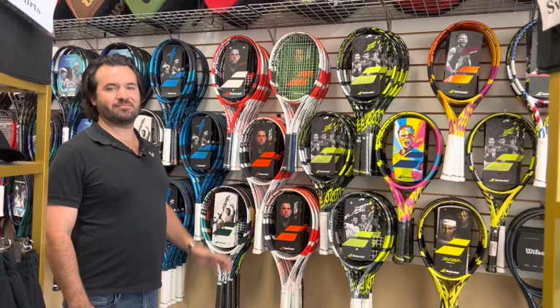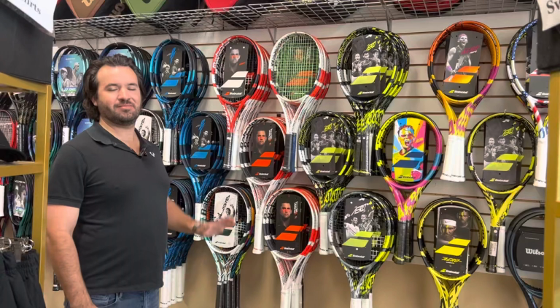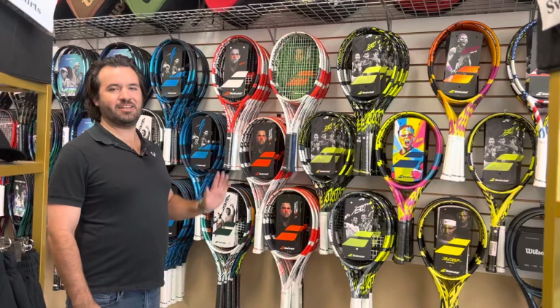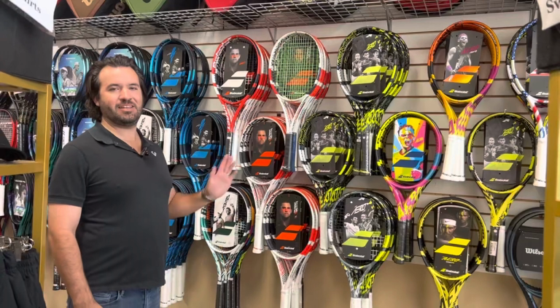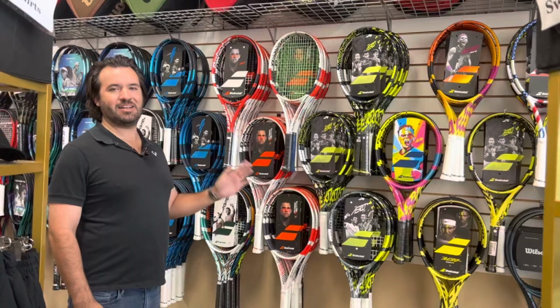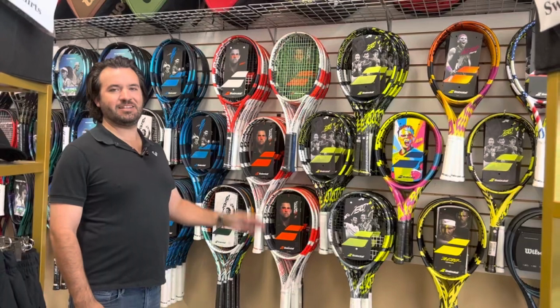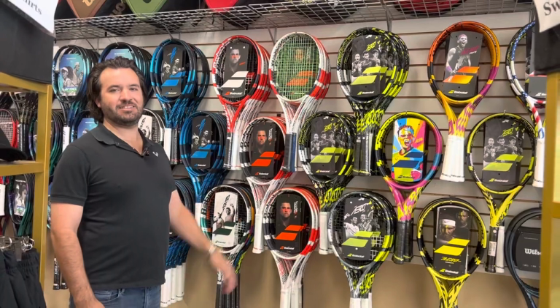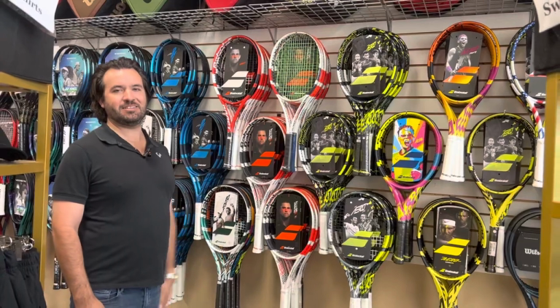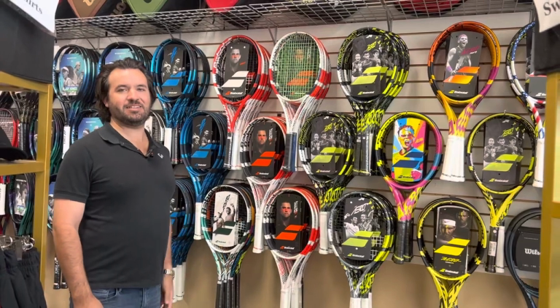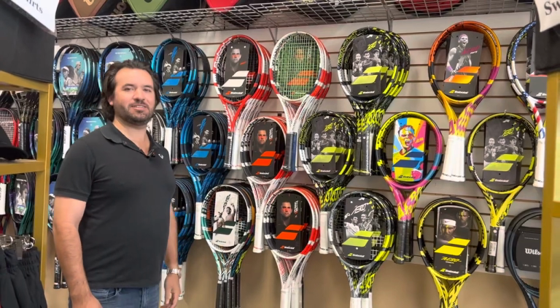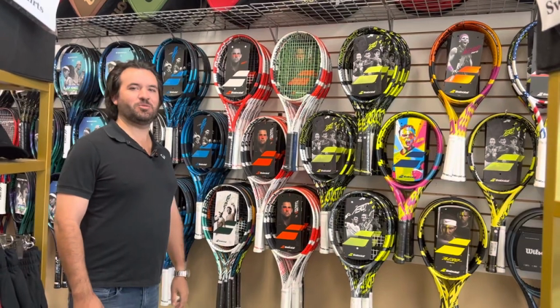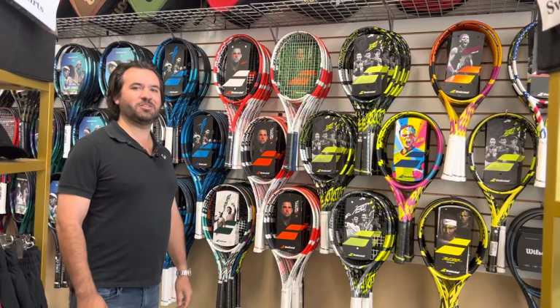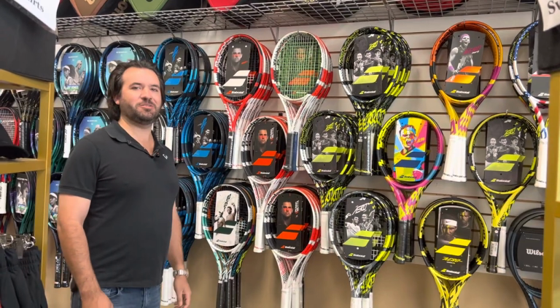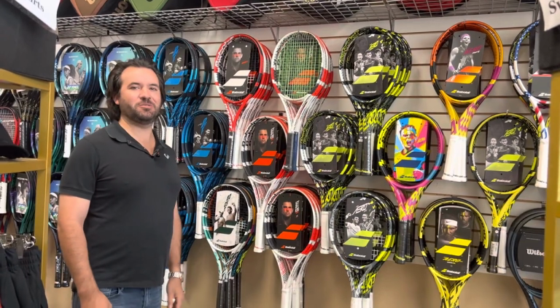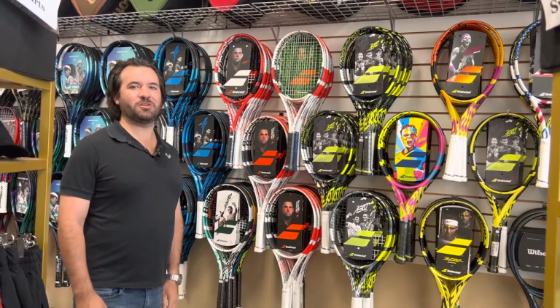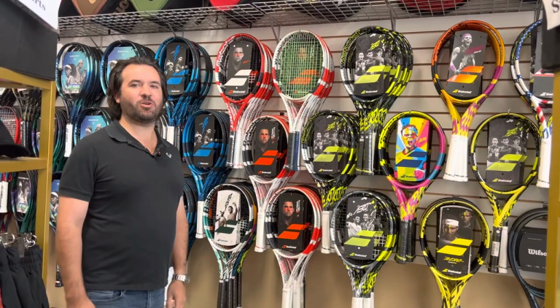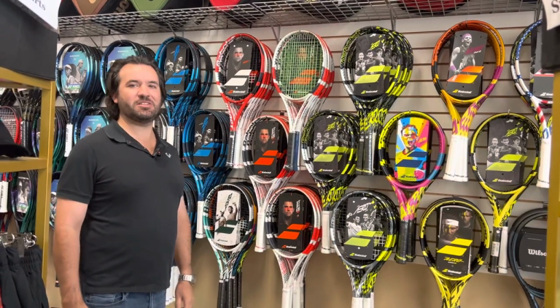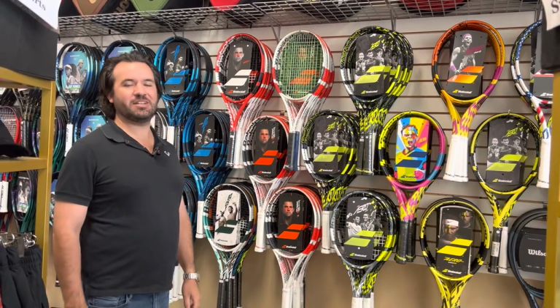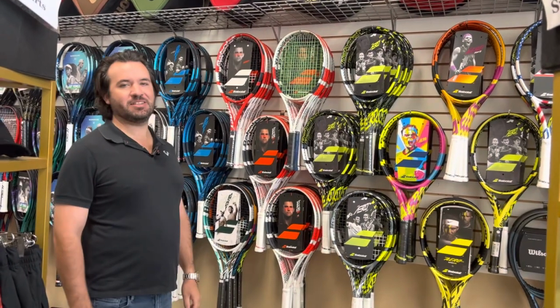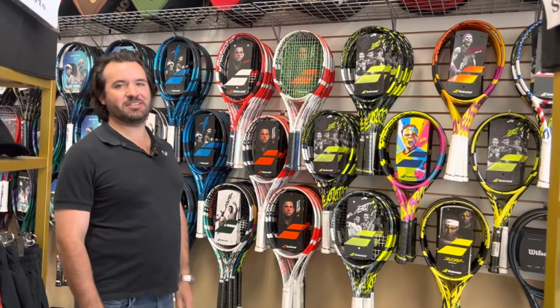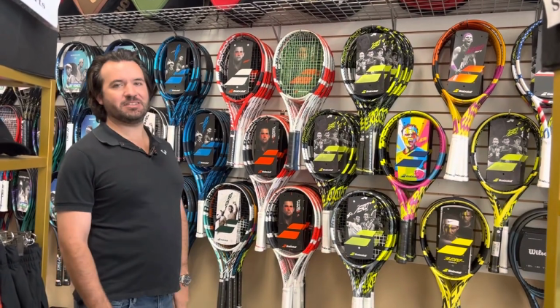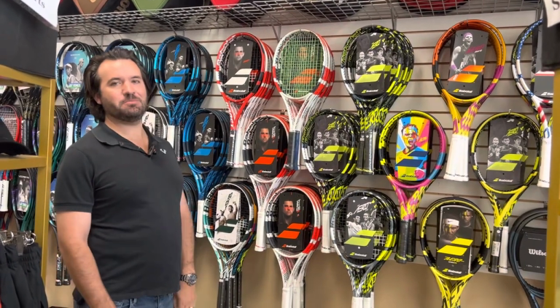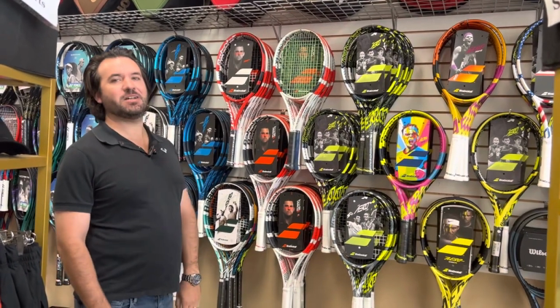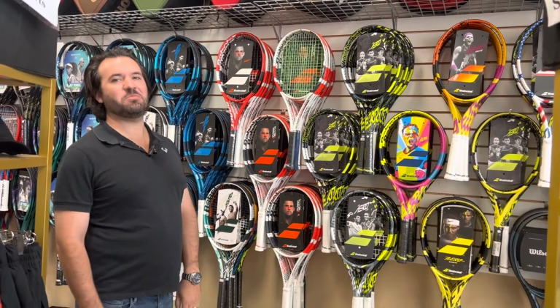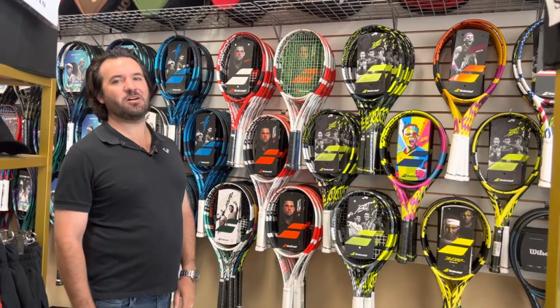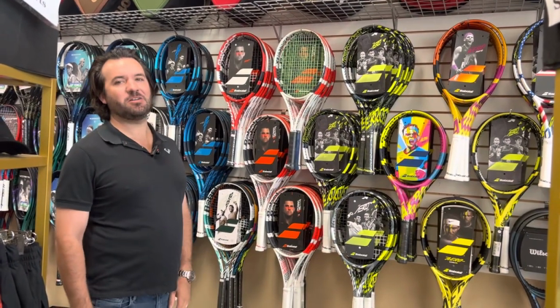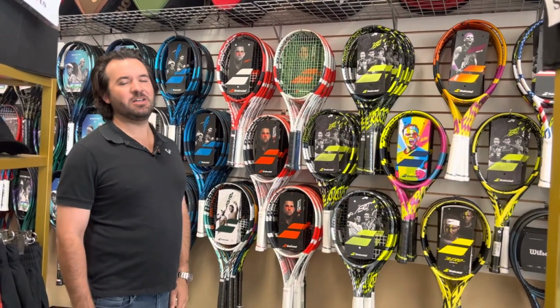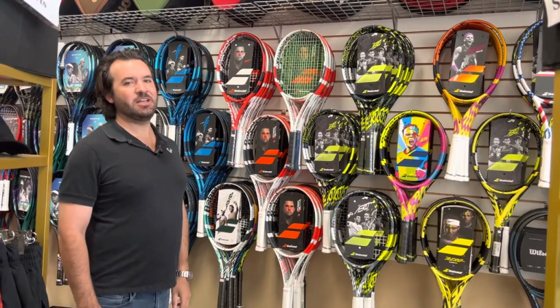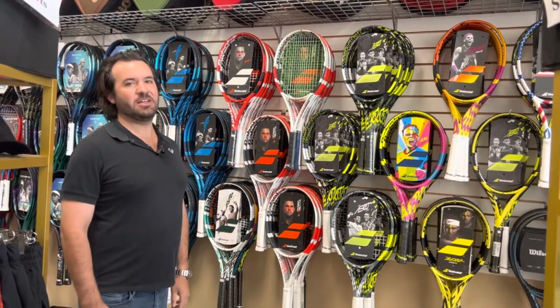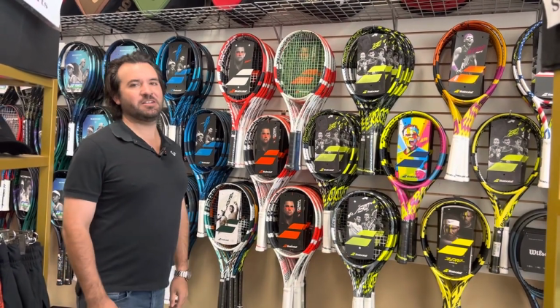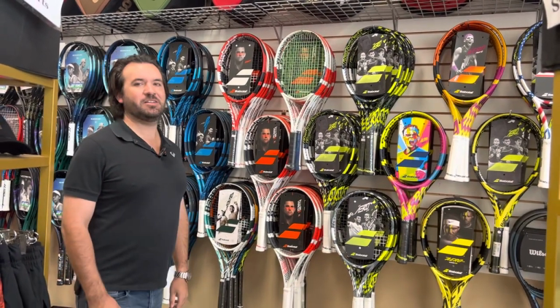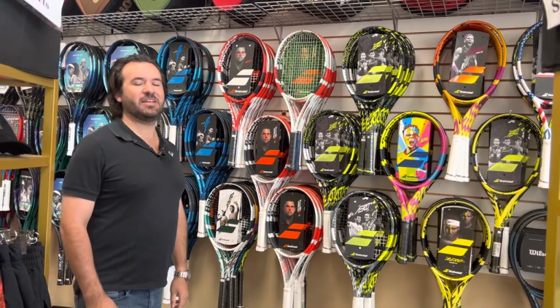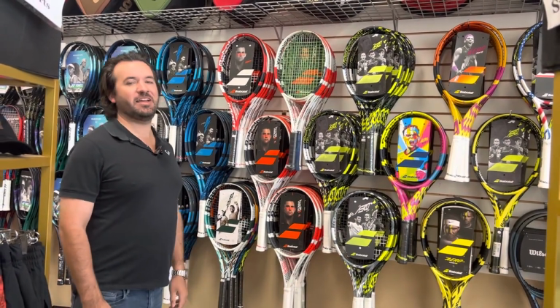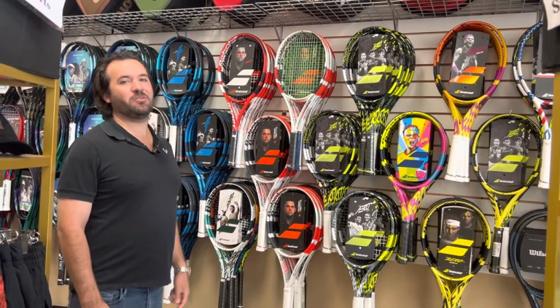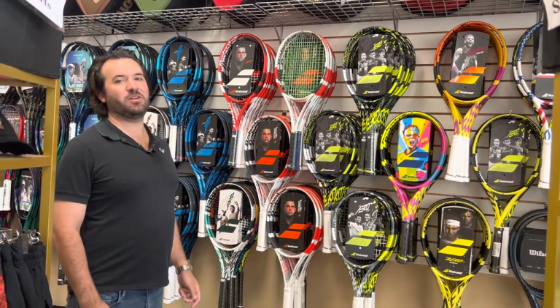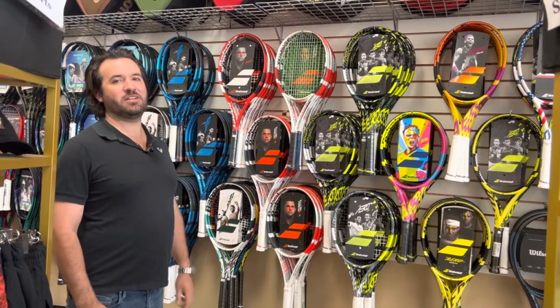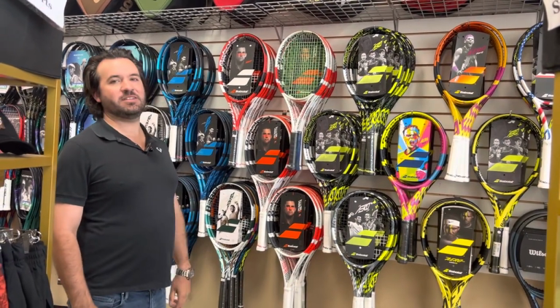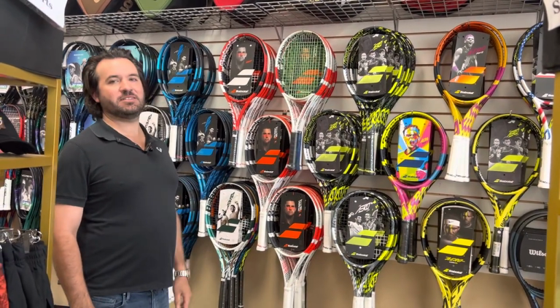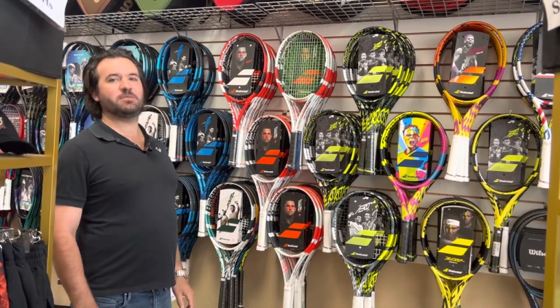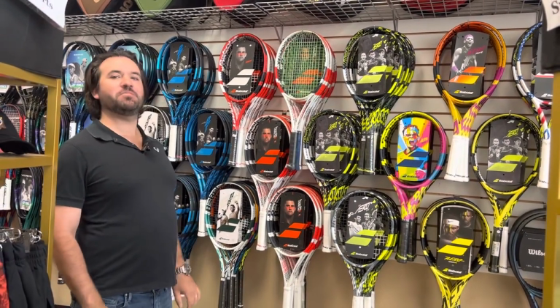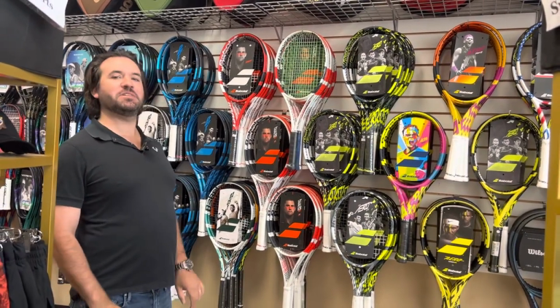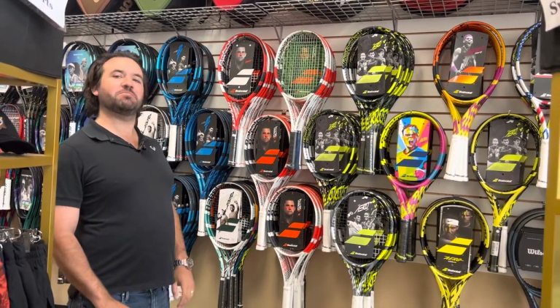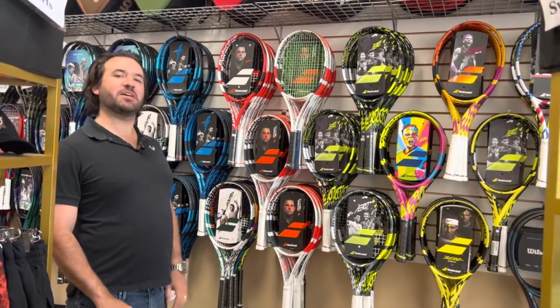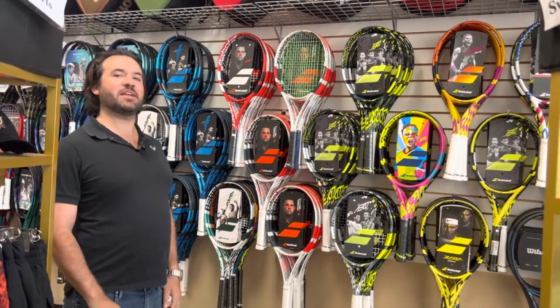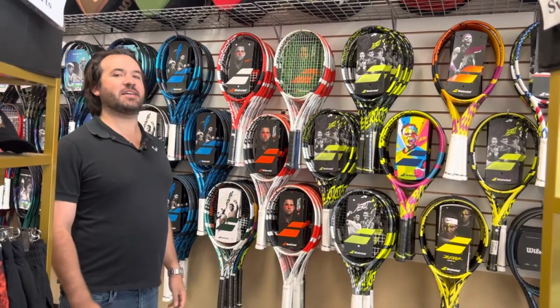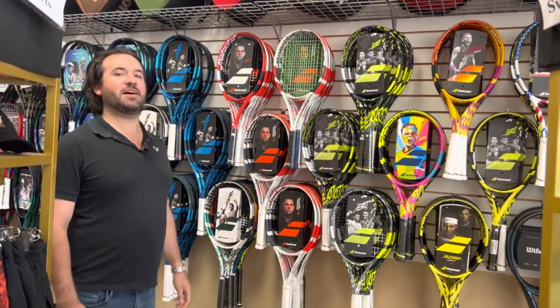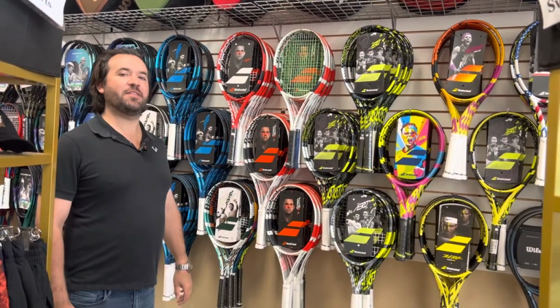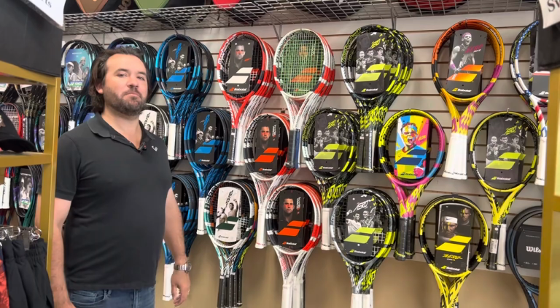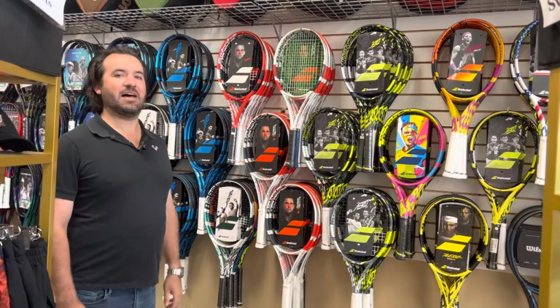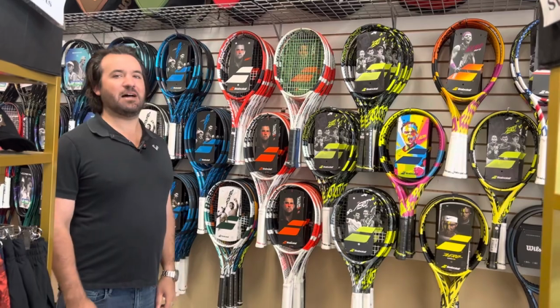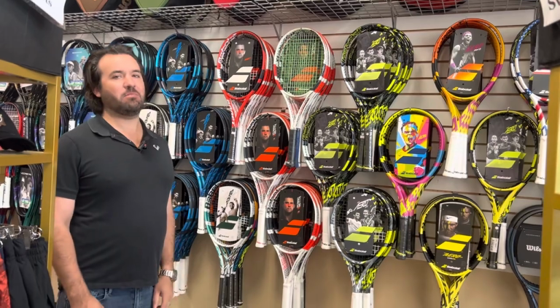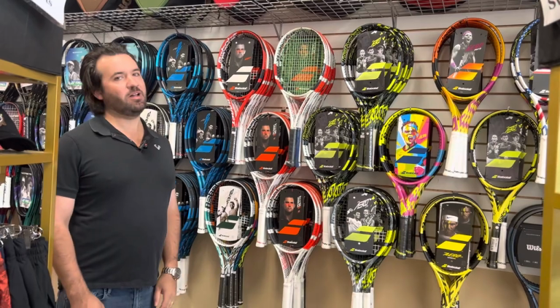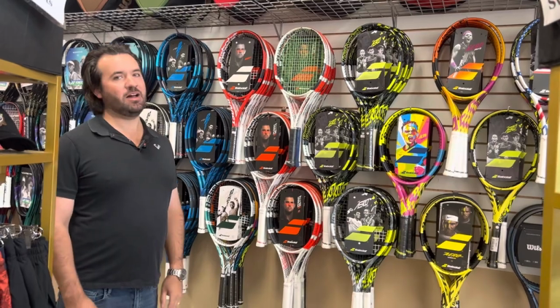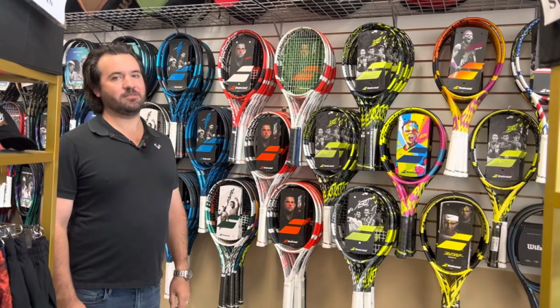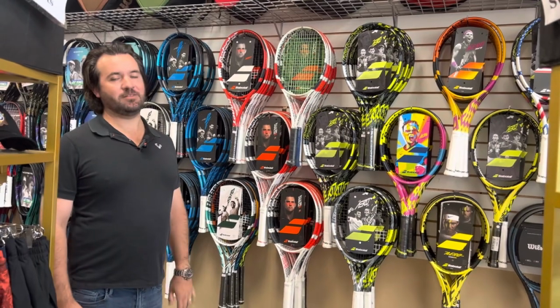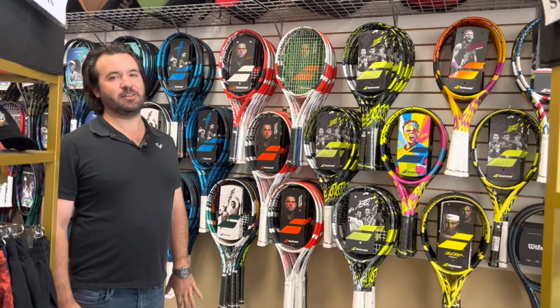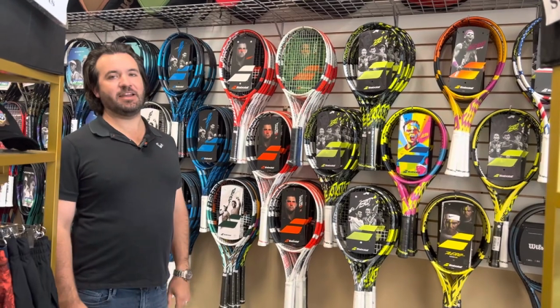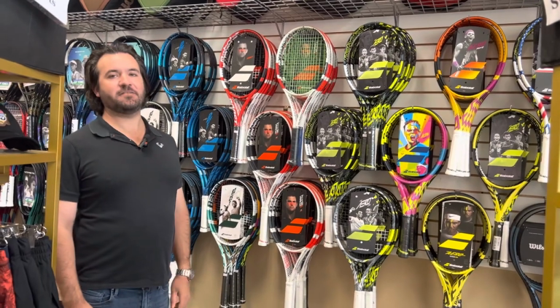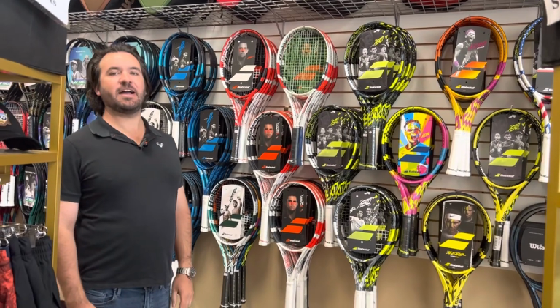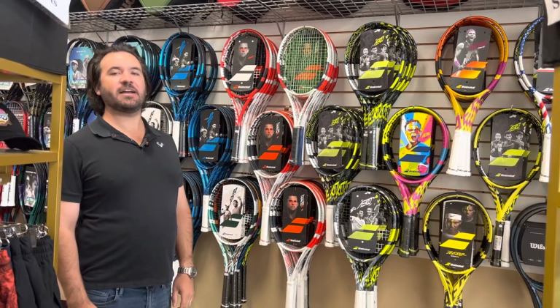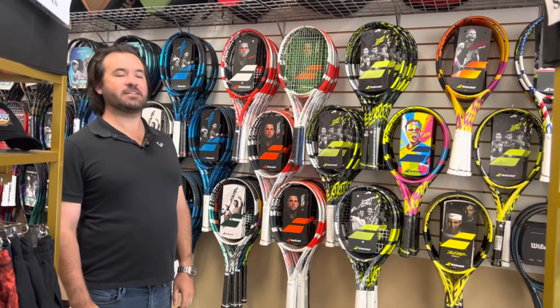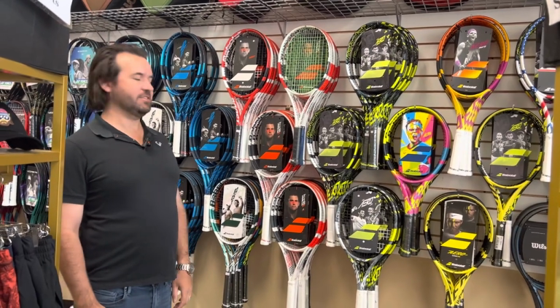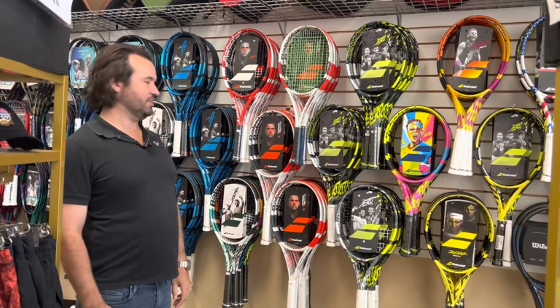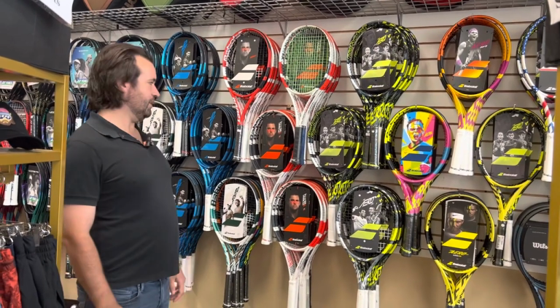Hey guys, it's Will with Courtside Tennis and Pickleball, and today I wanted to simply break down the Babolat line of rackets for you.